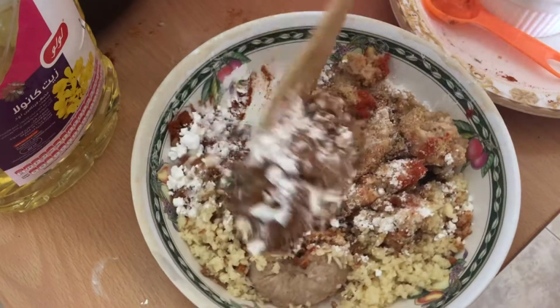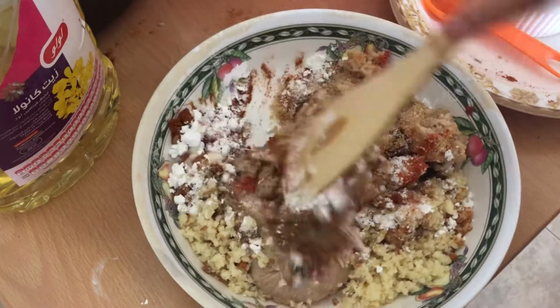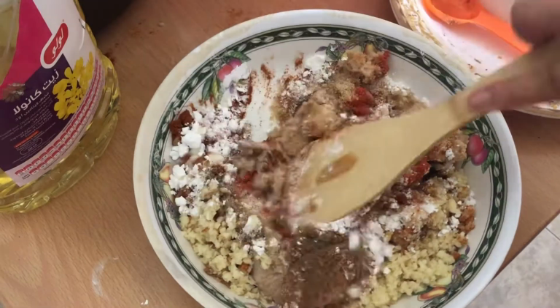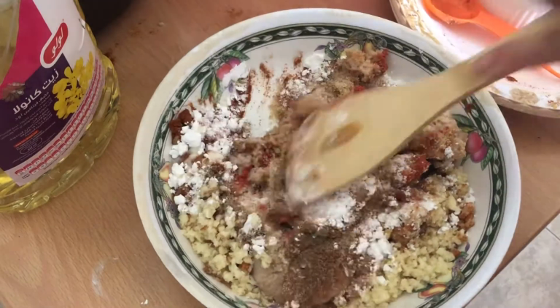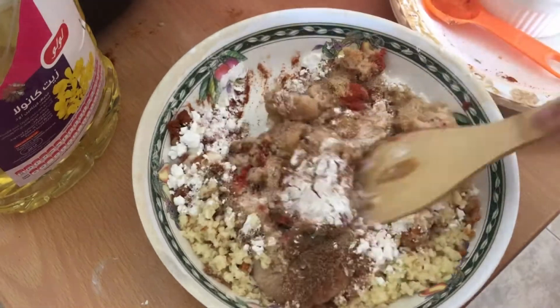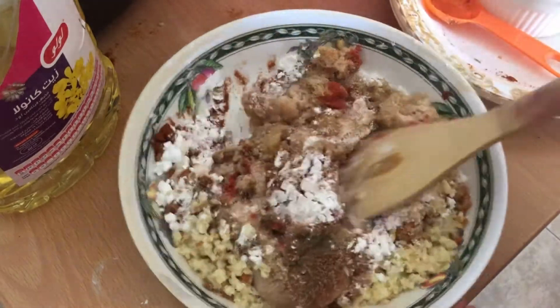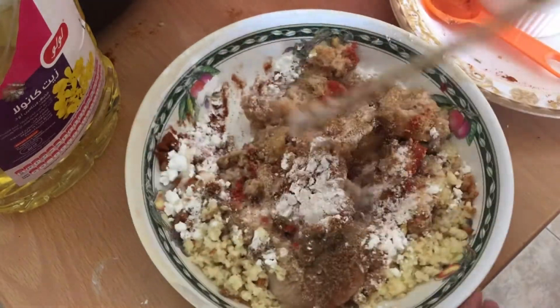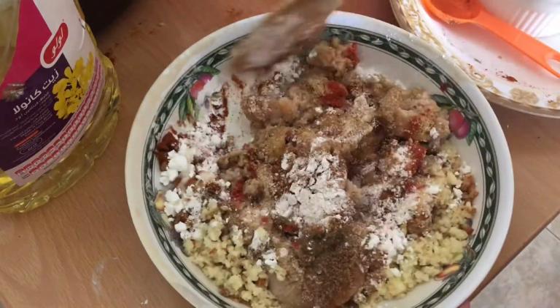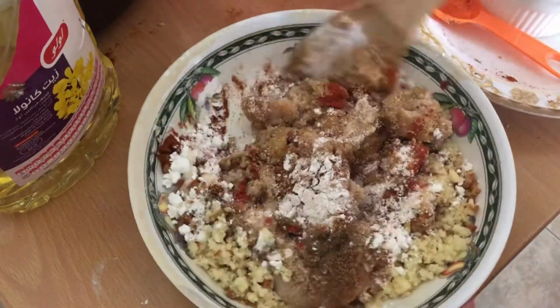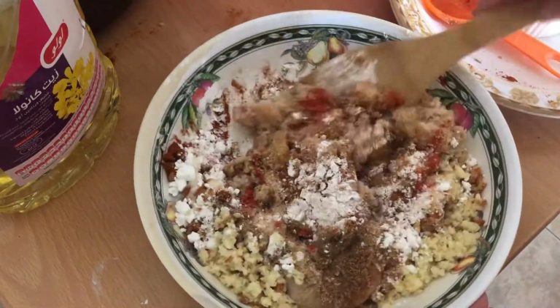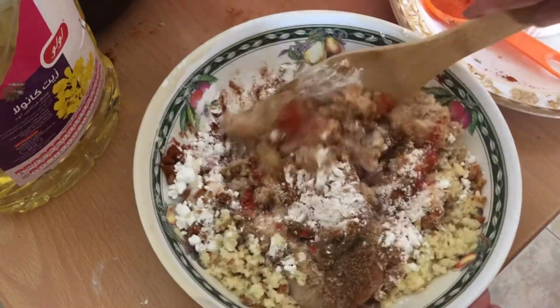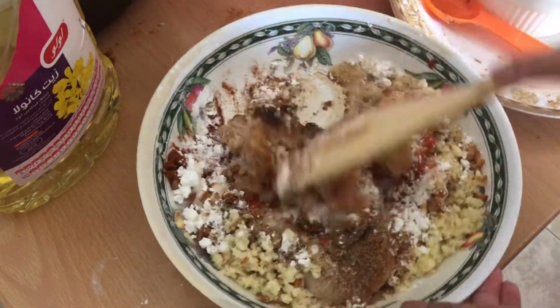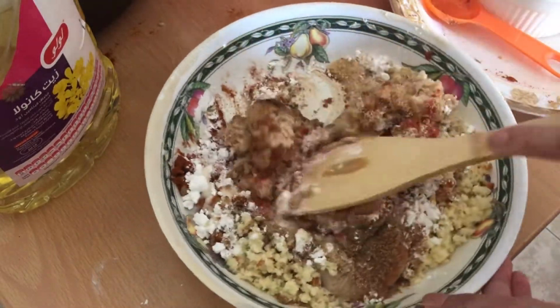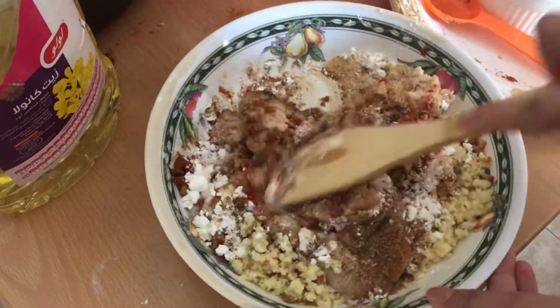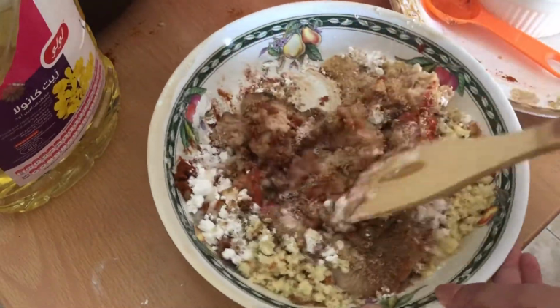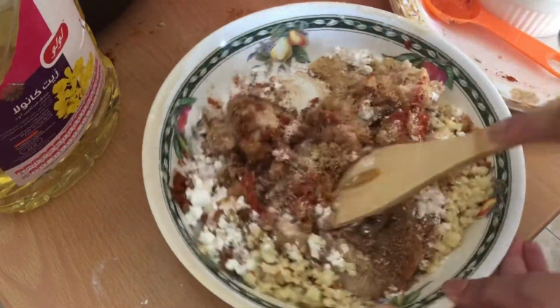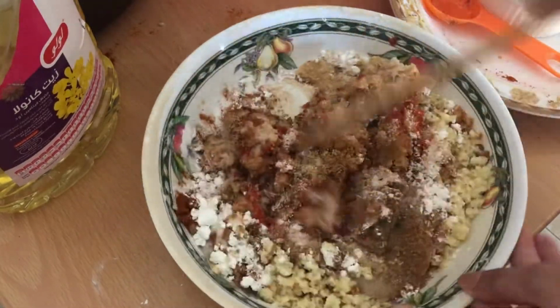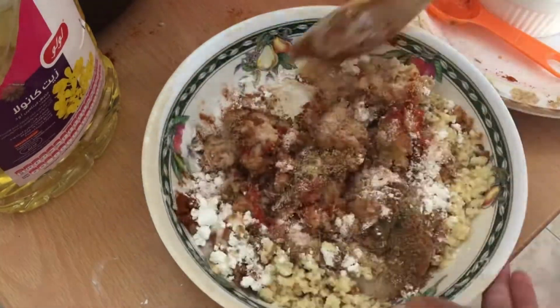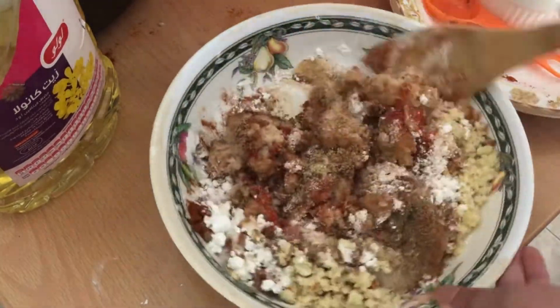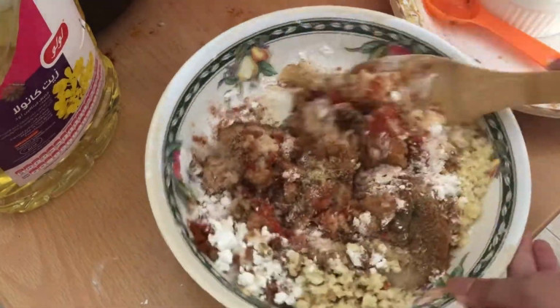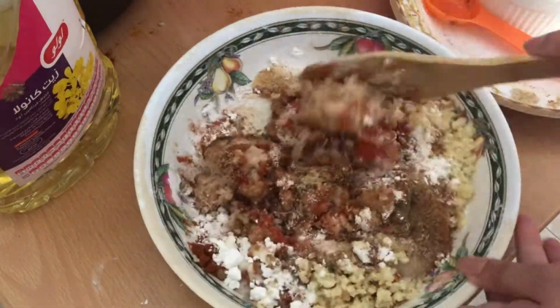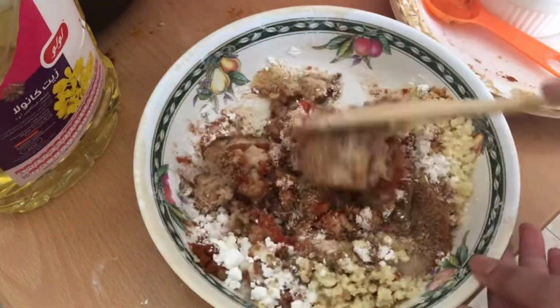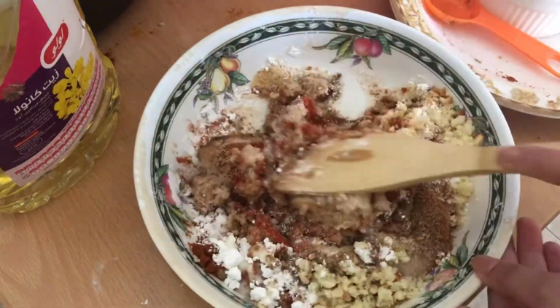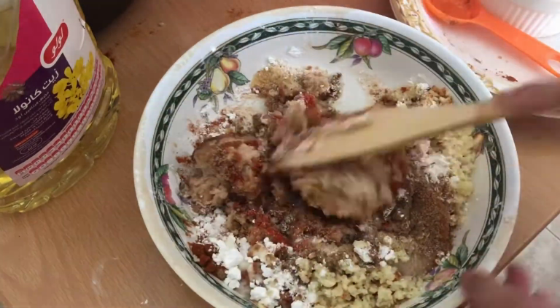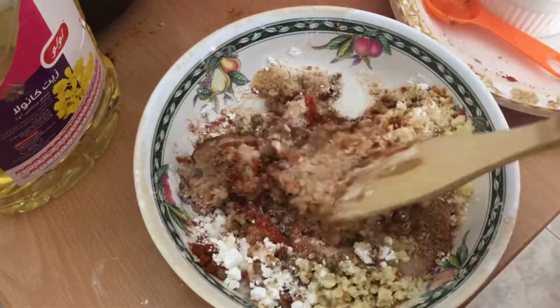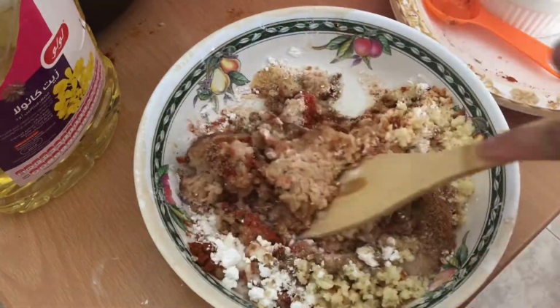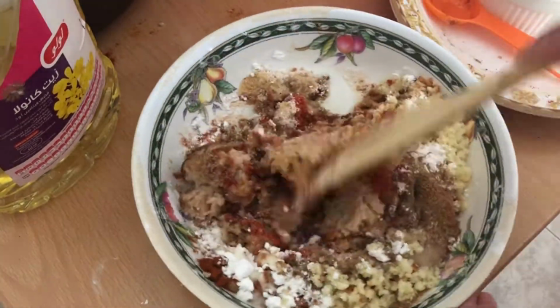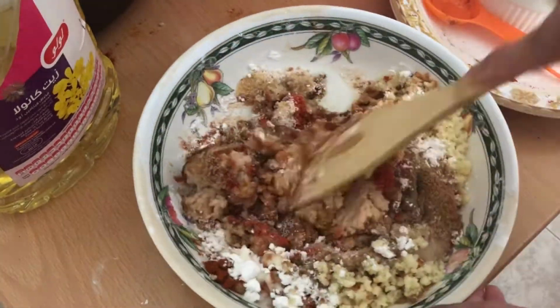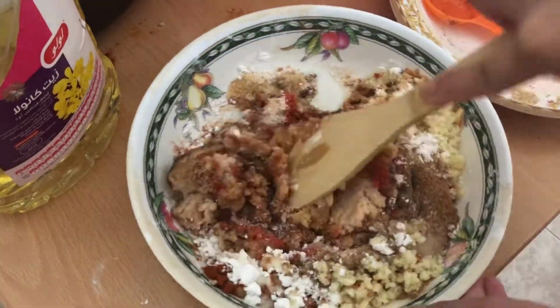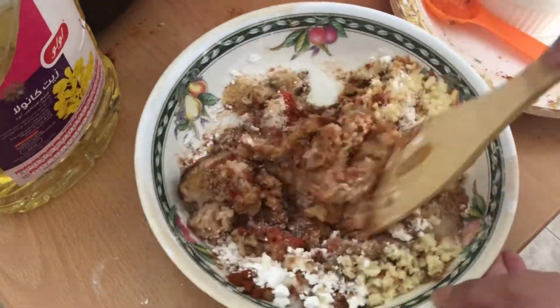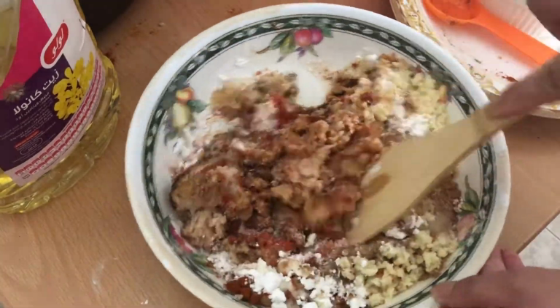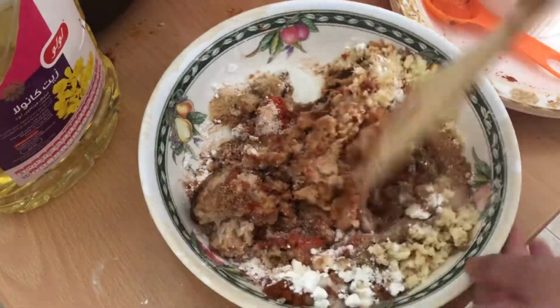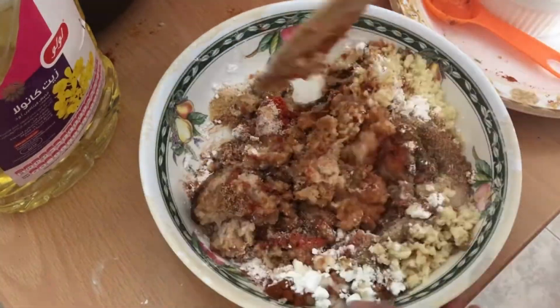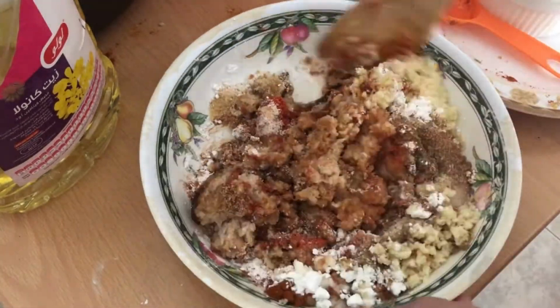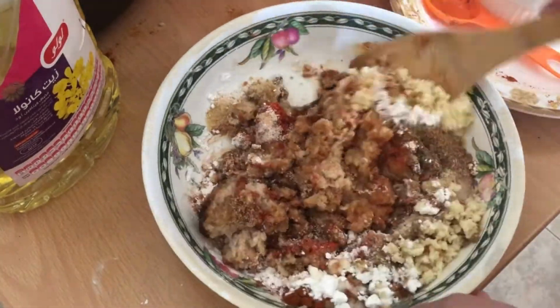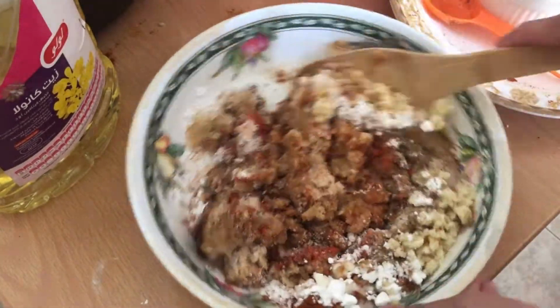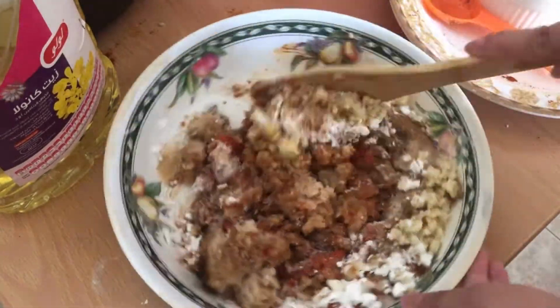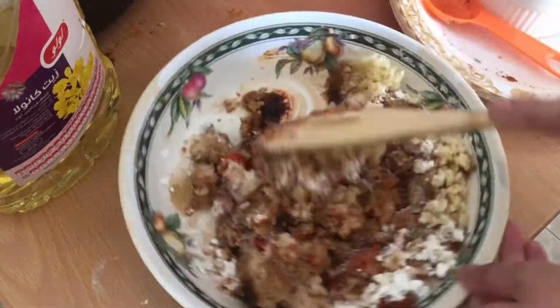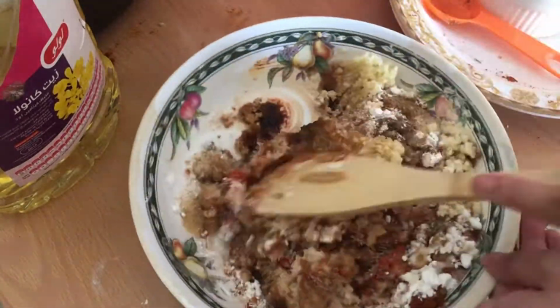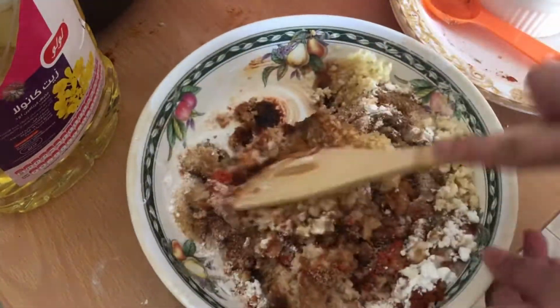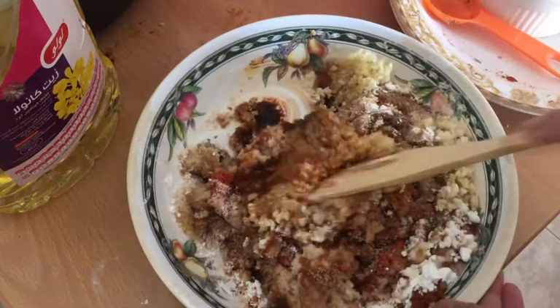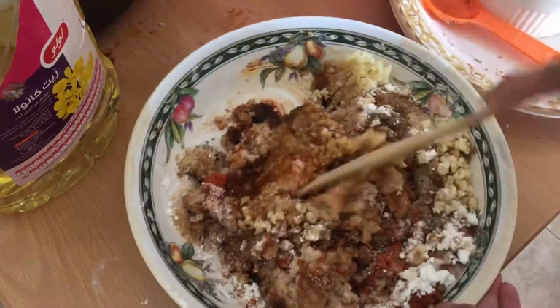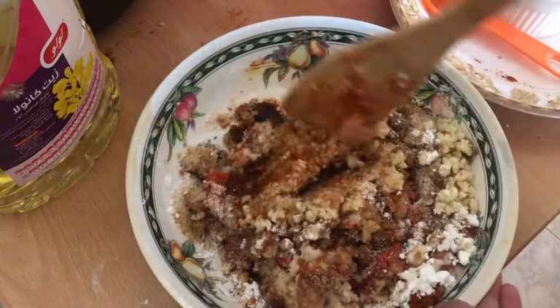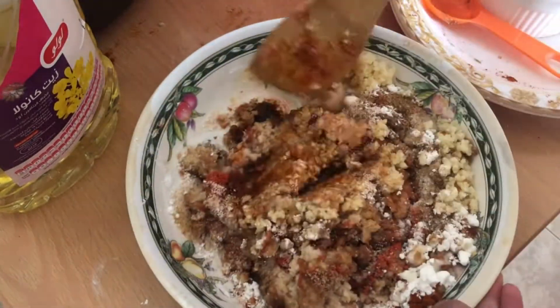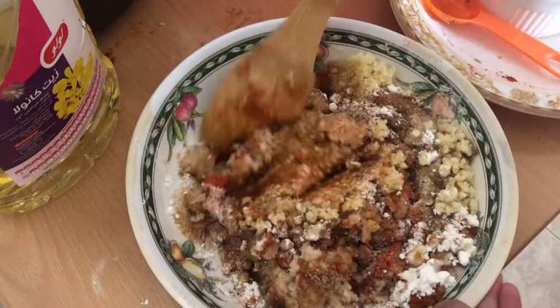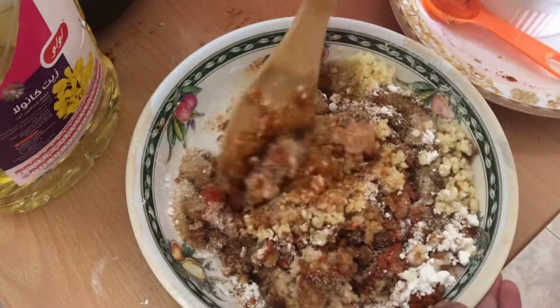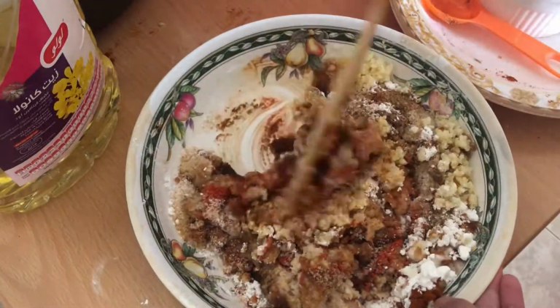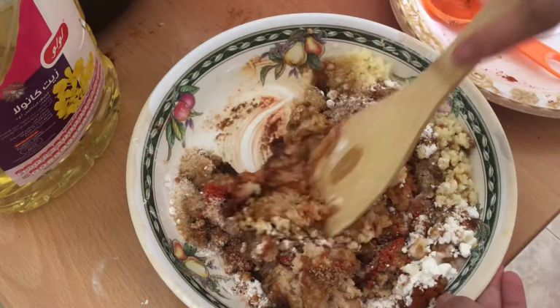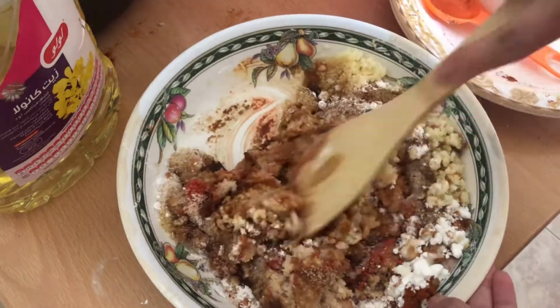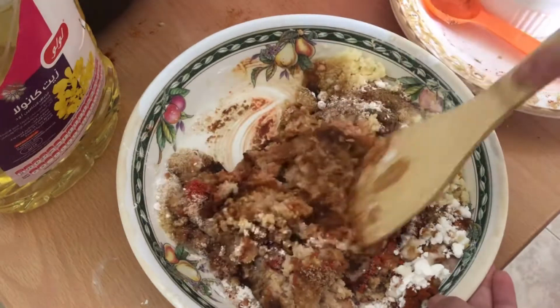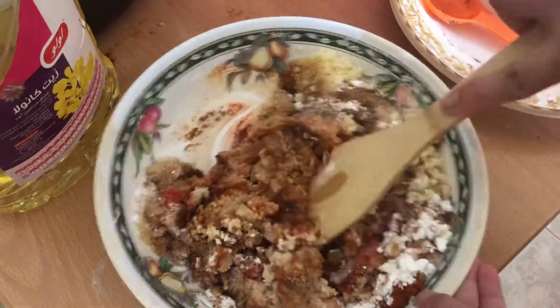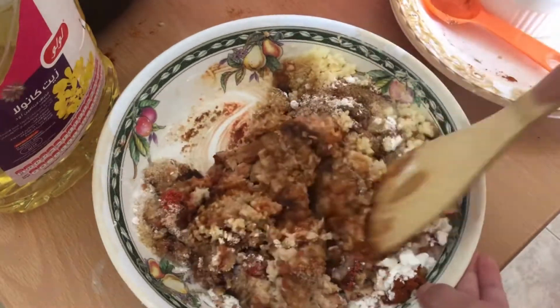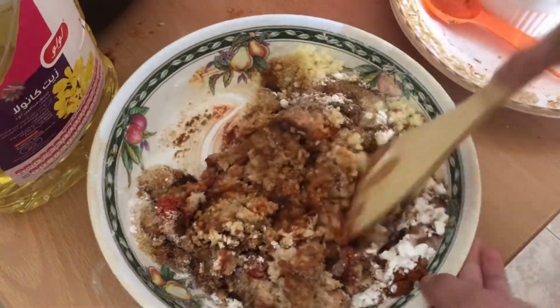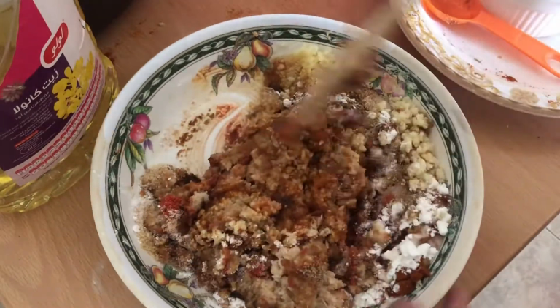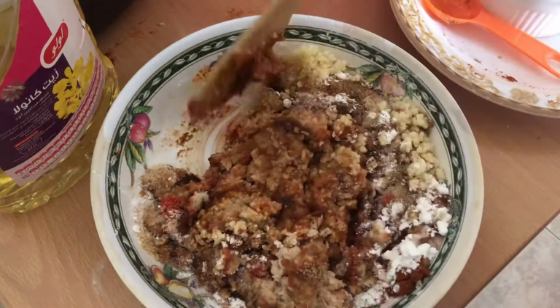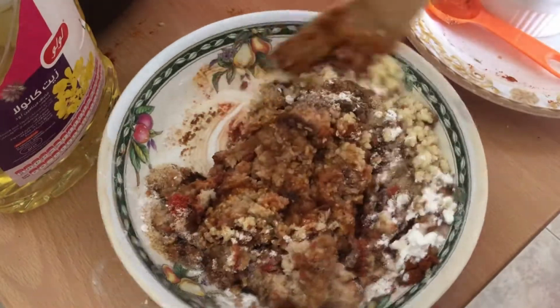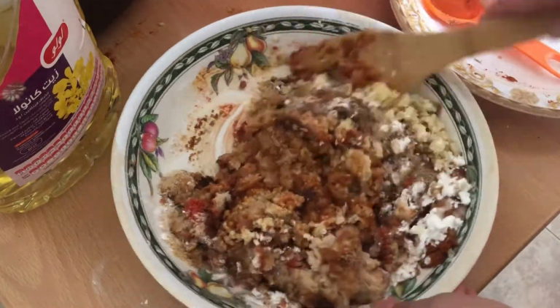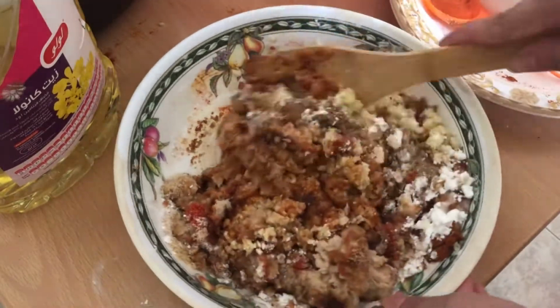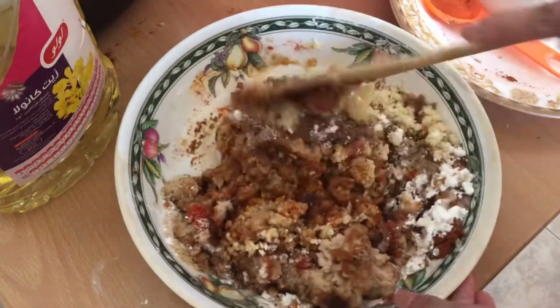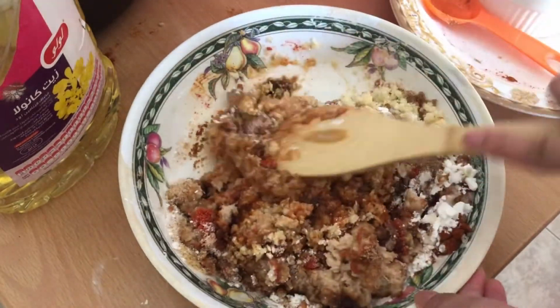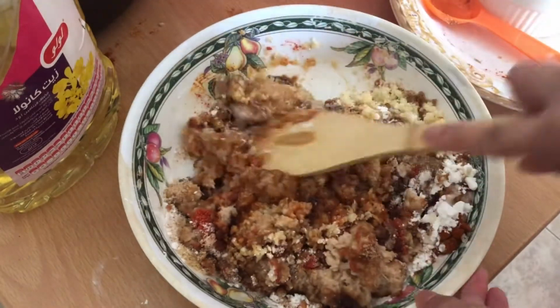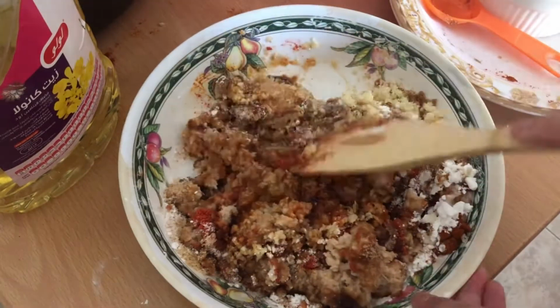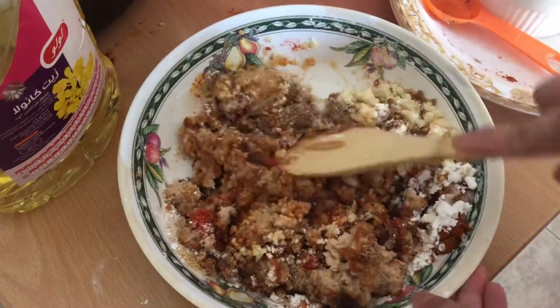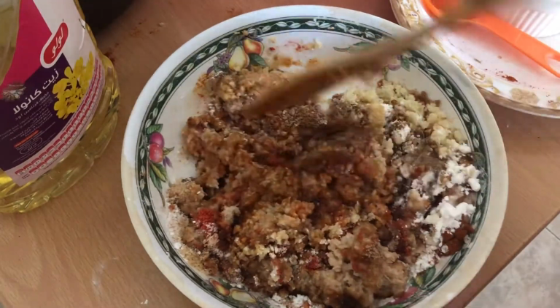Mix all the ingredients. Halu-halu-halo inyo lang mabuti para ma-mix inyong mabuti. Yun na yun.